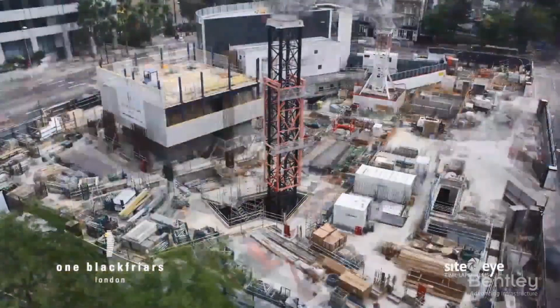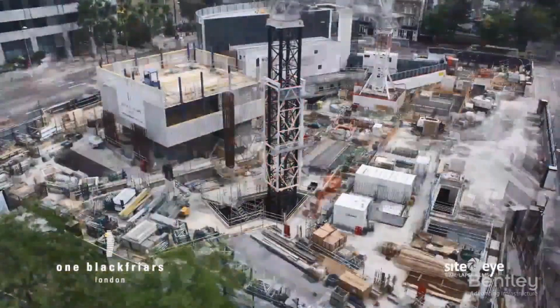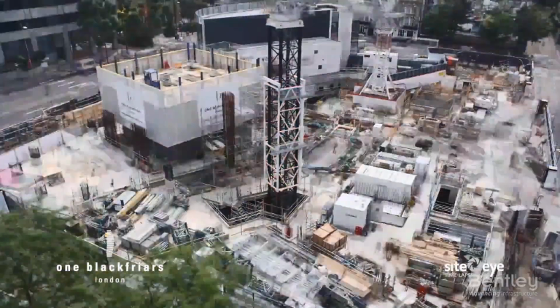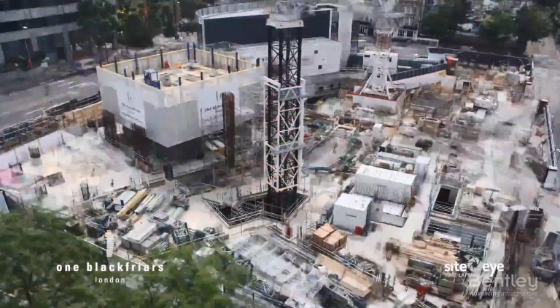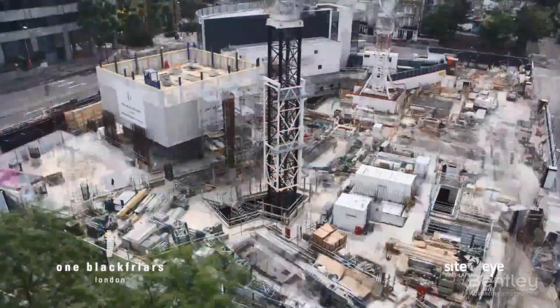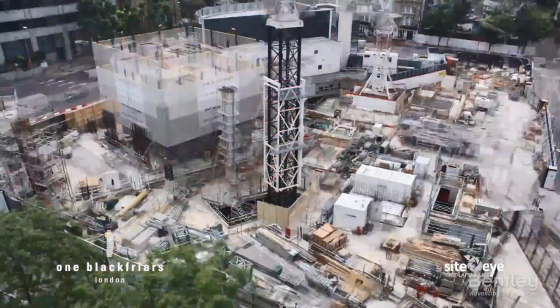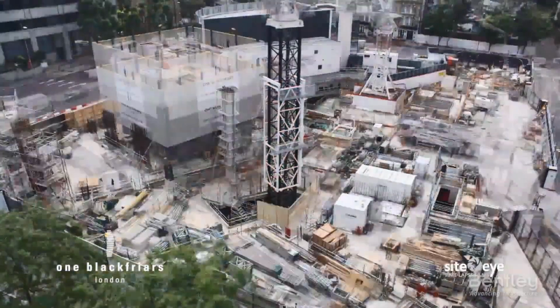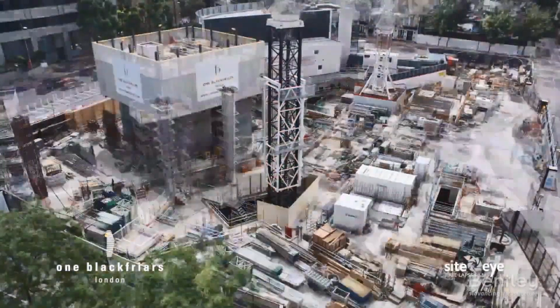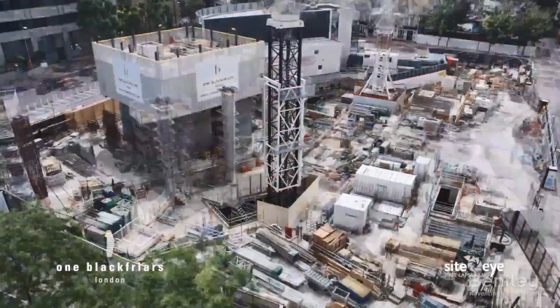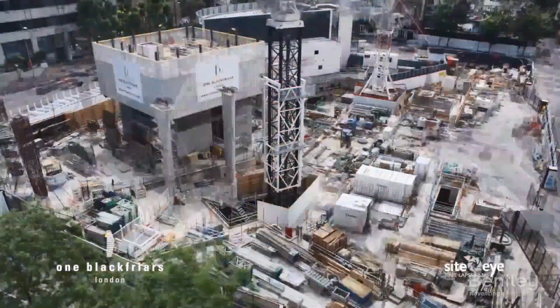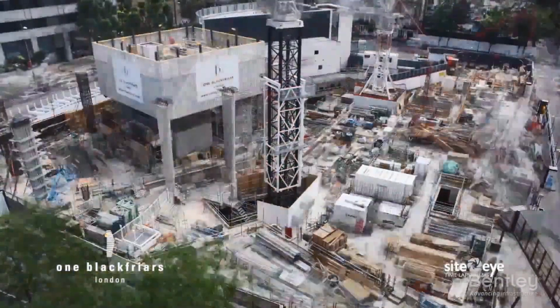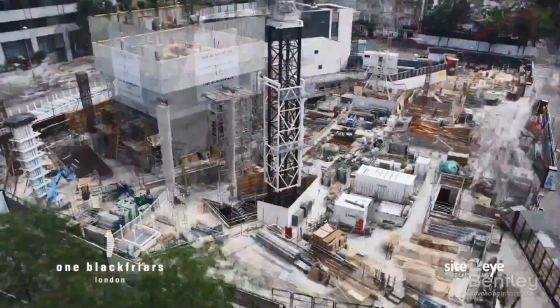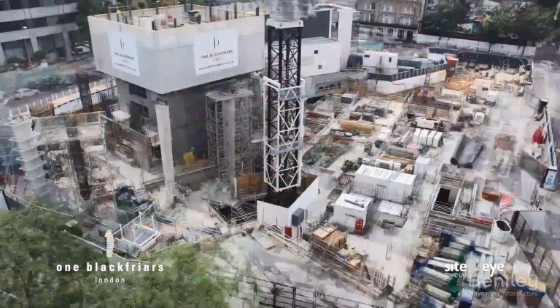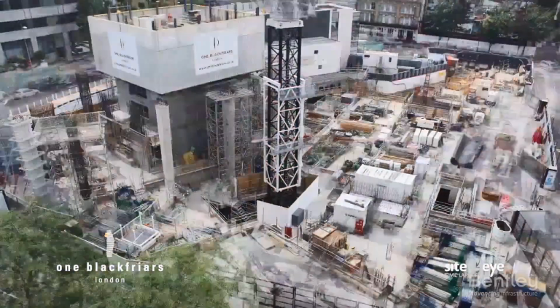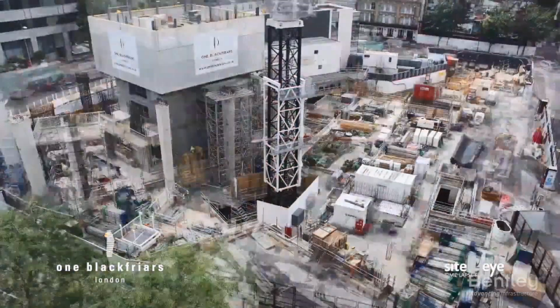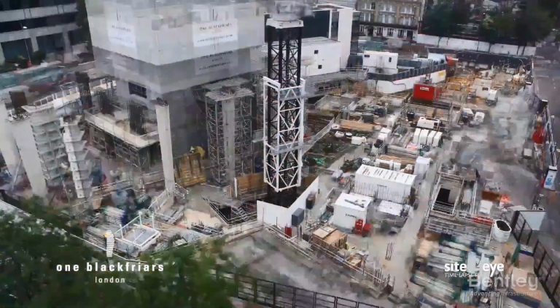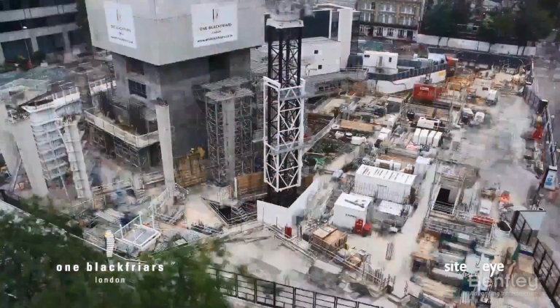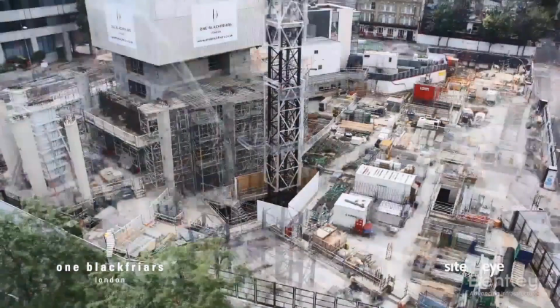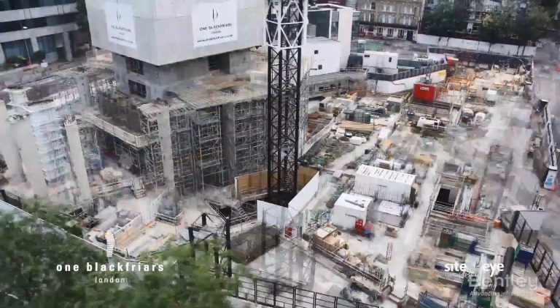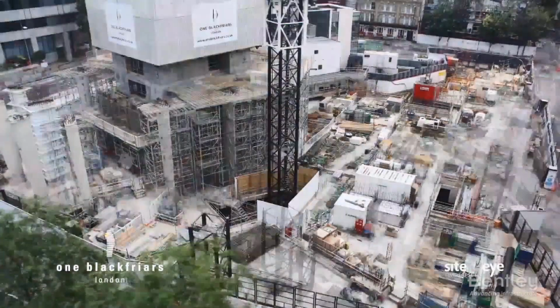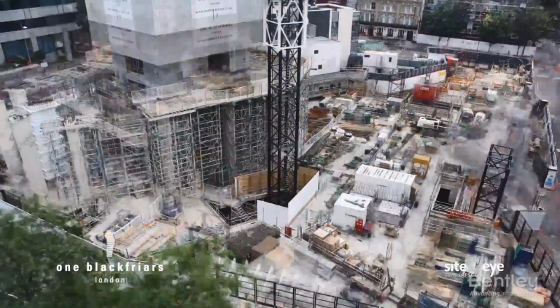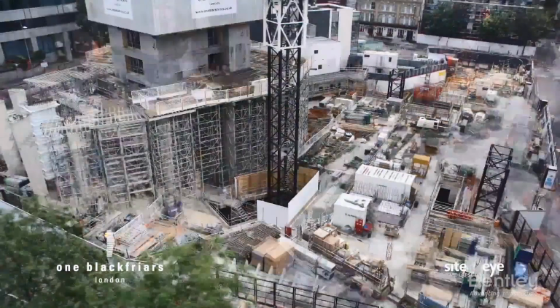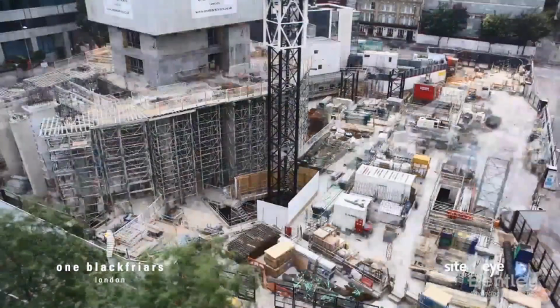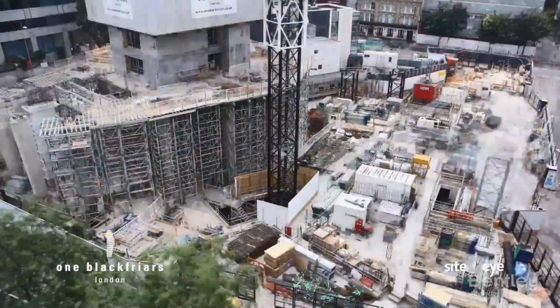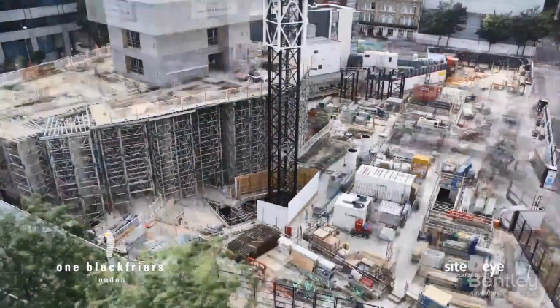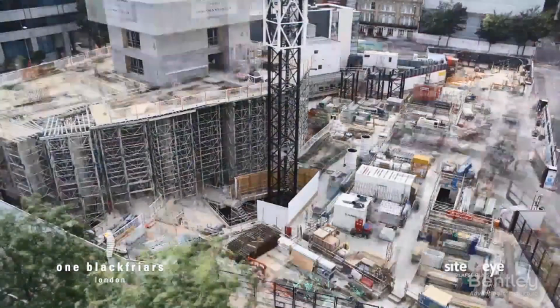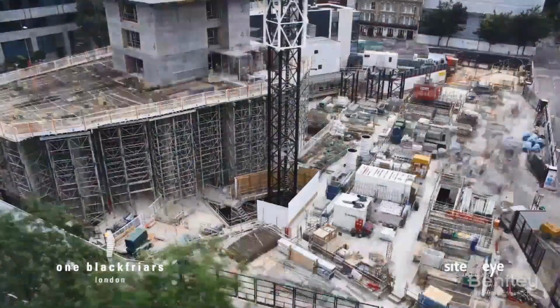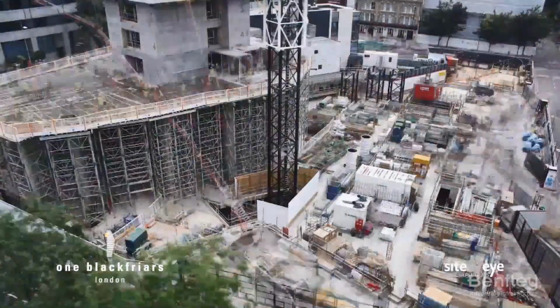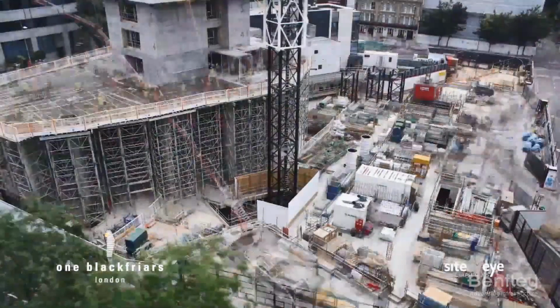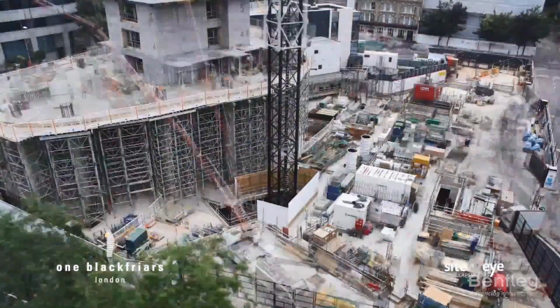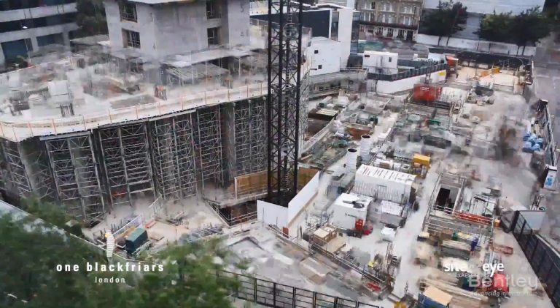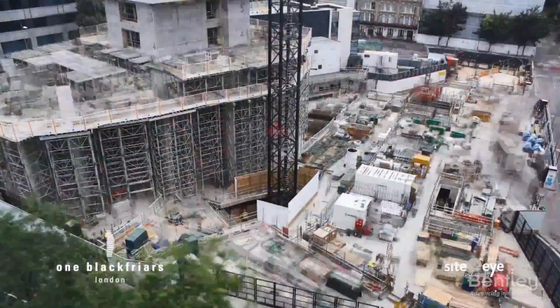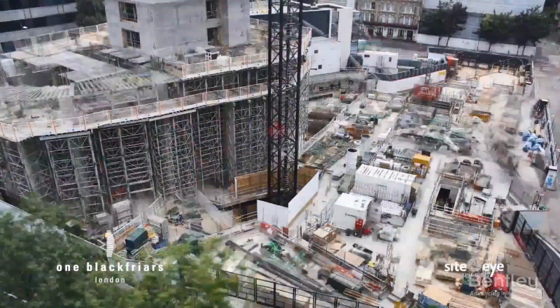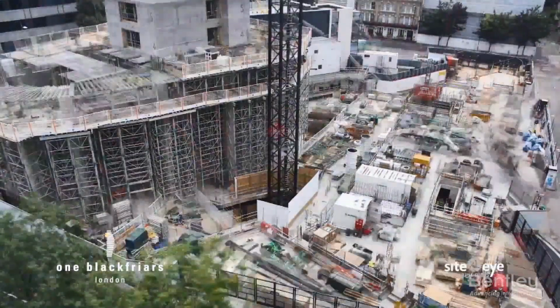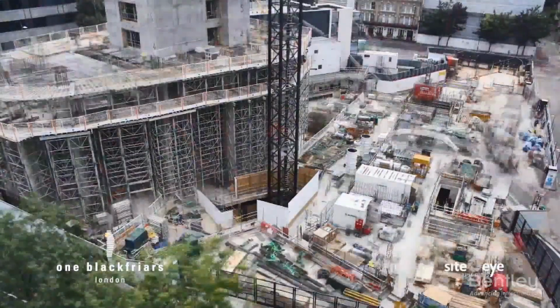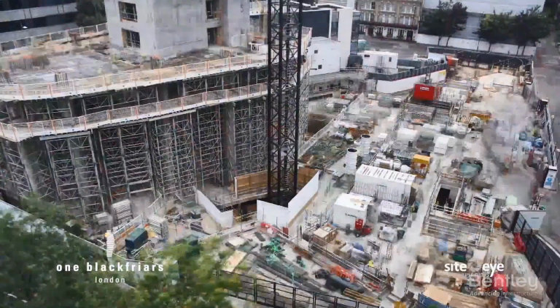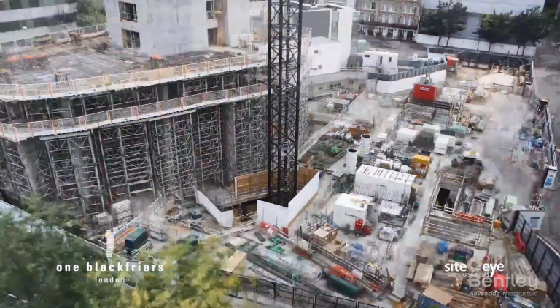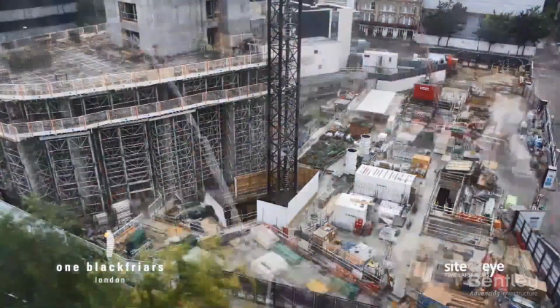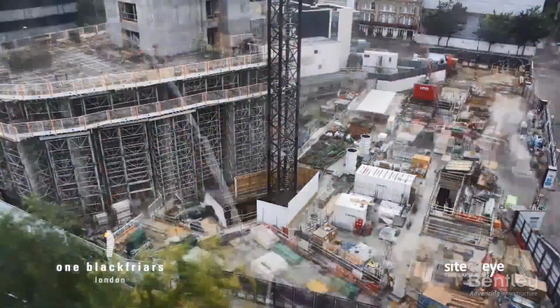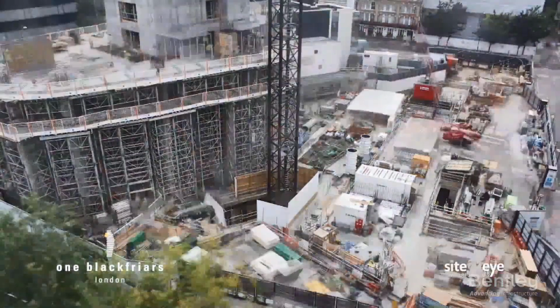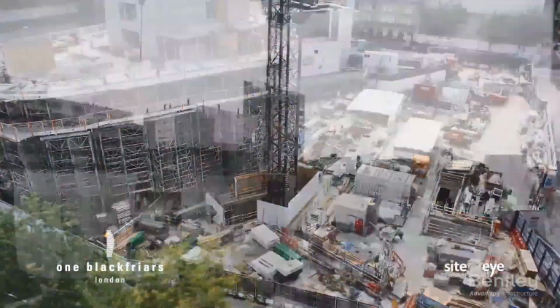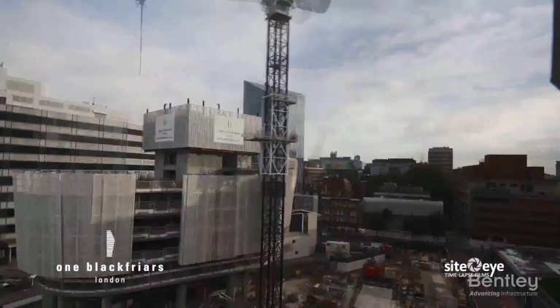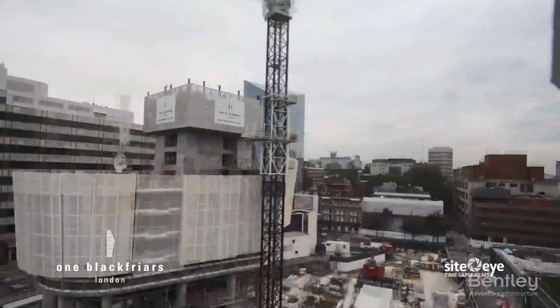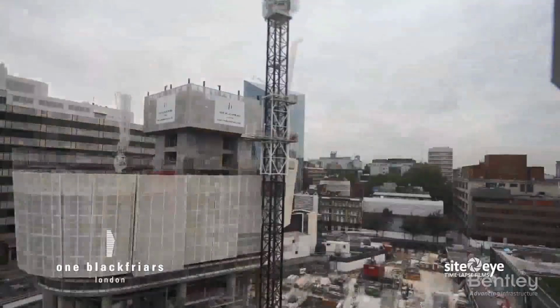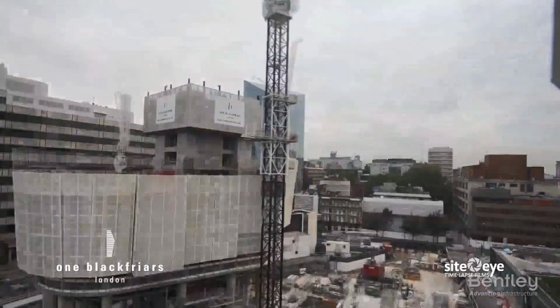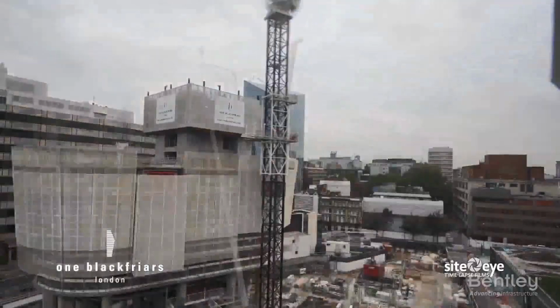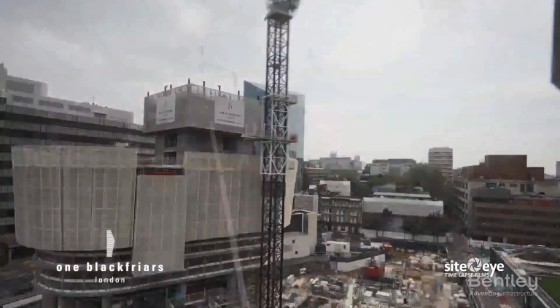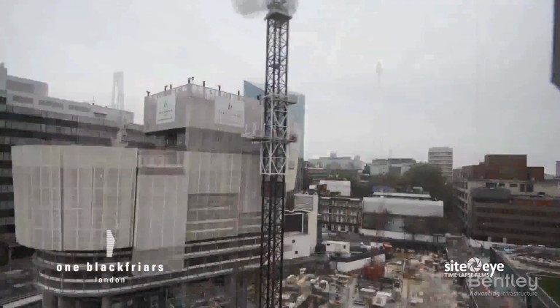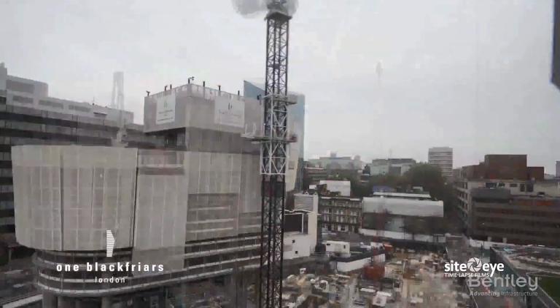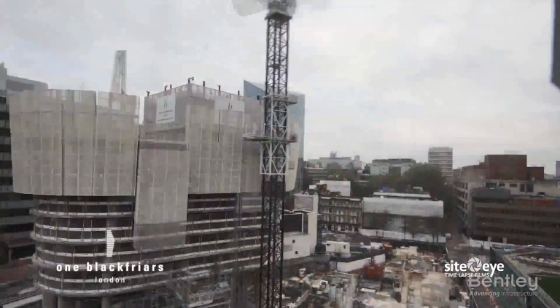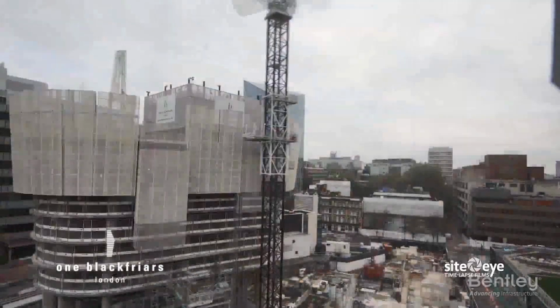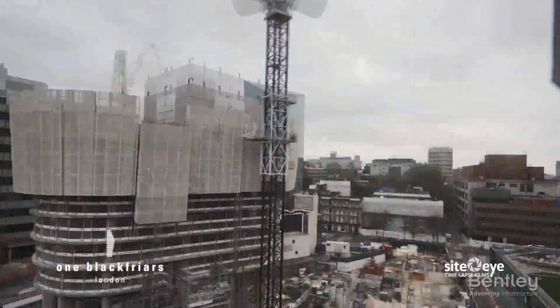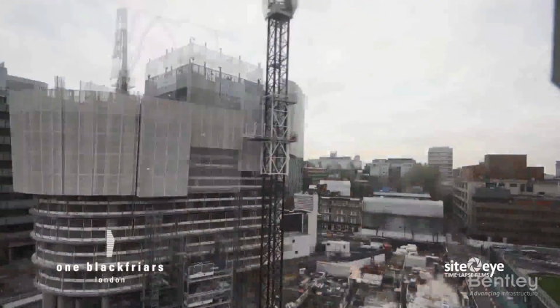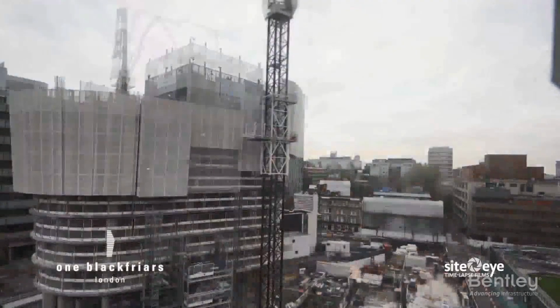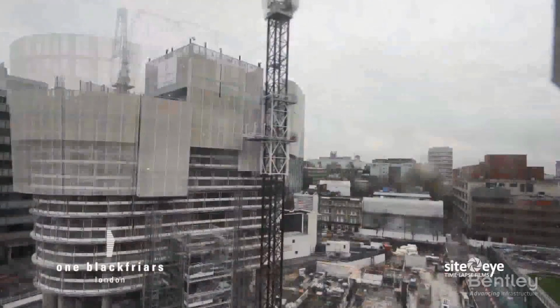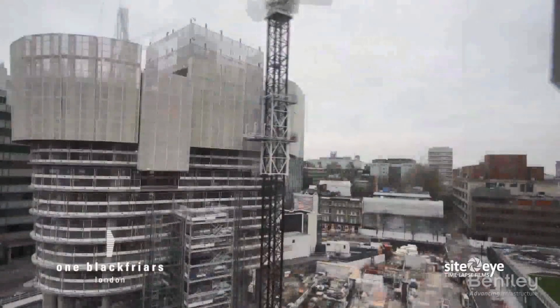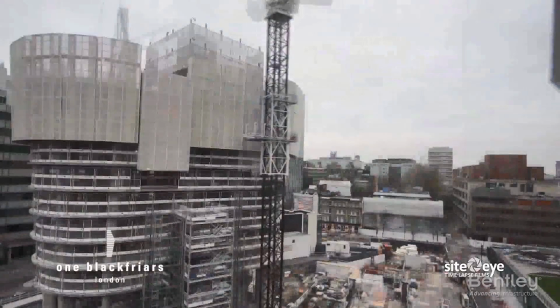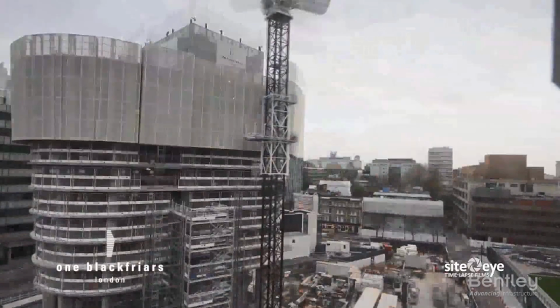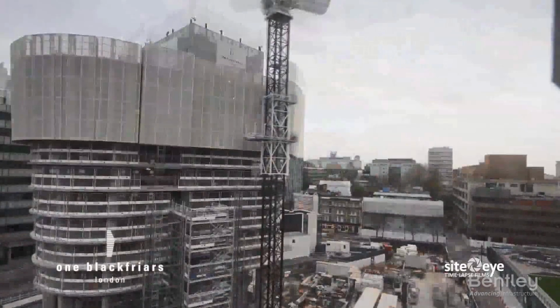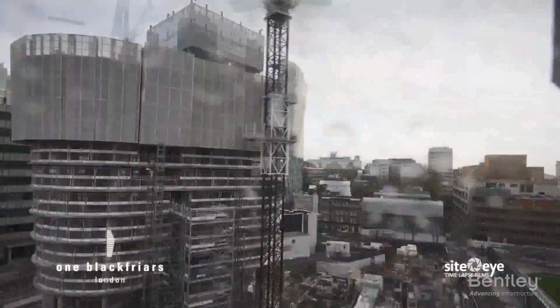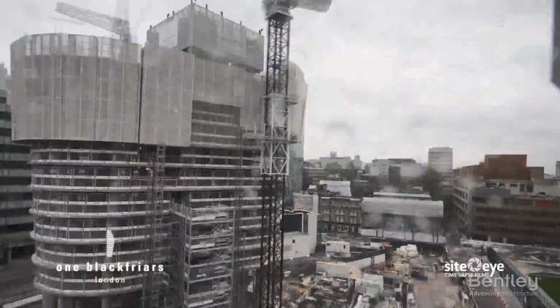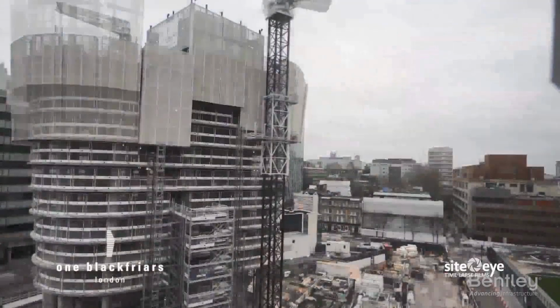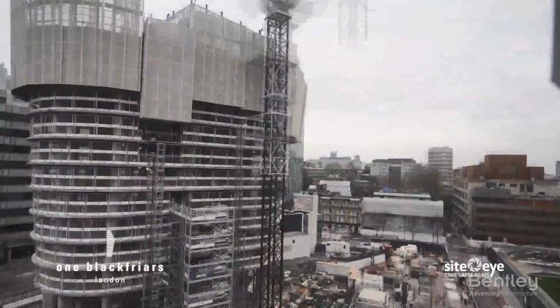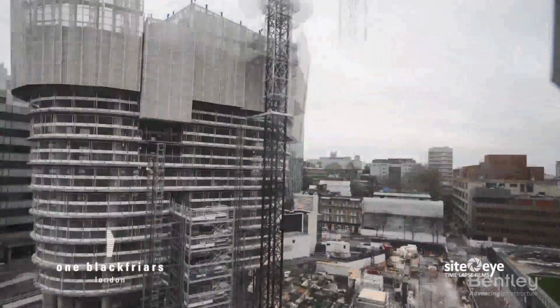As the construction reached the ground floor, the marketing suite was removed and the tower construction began.